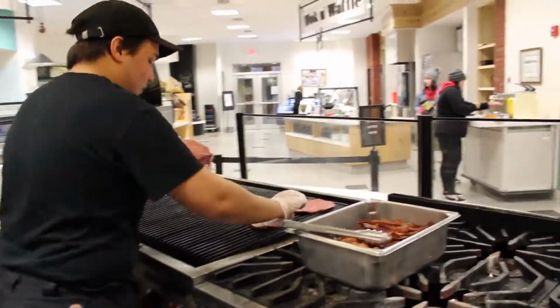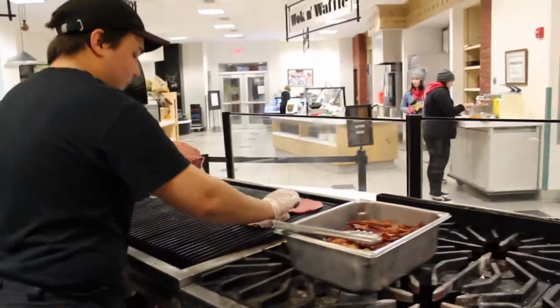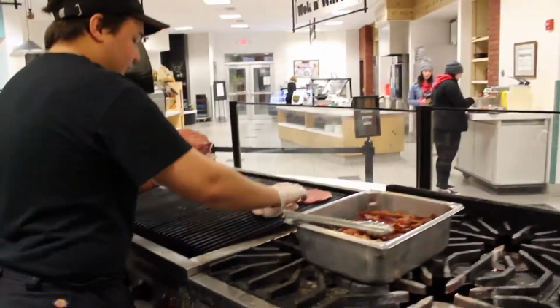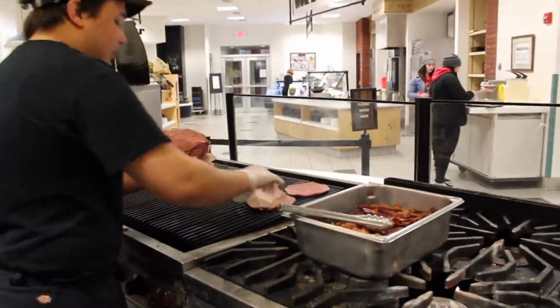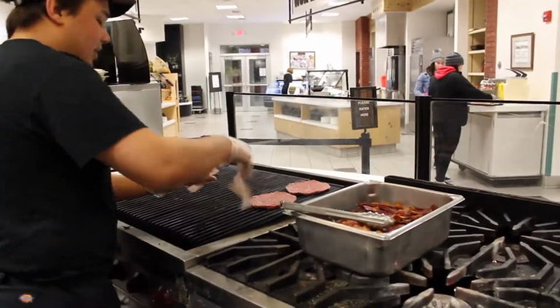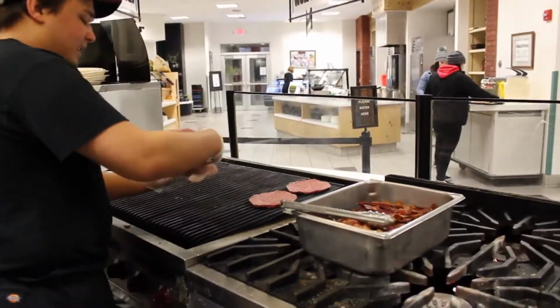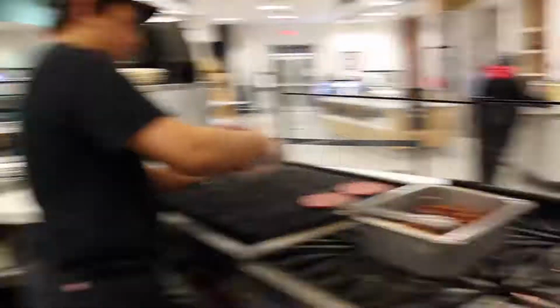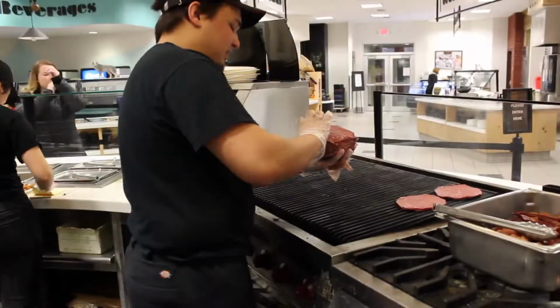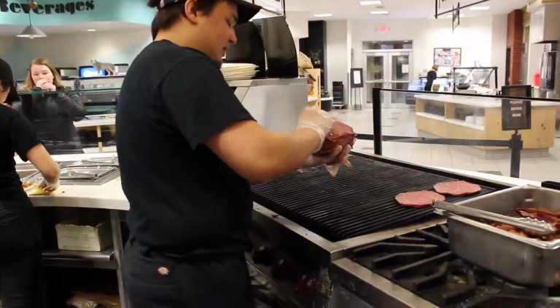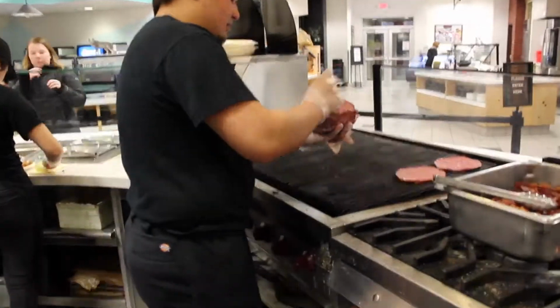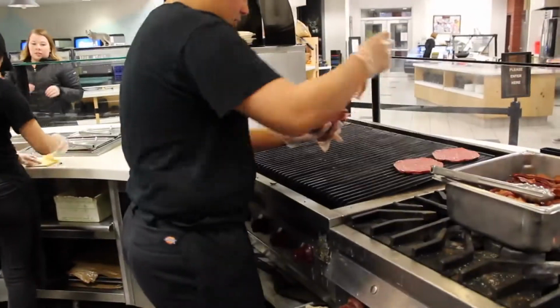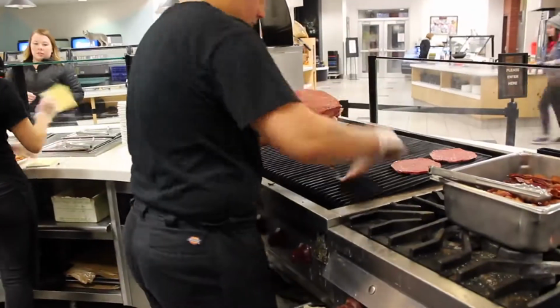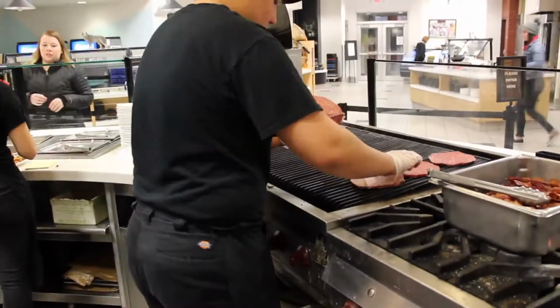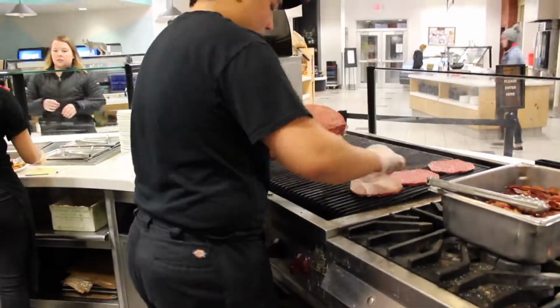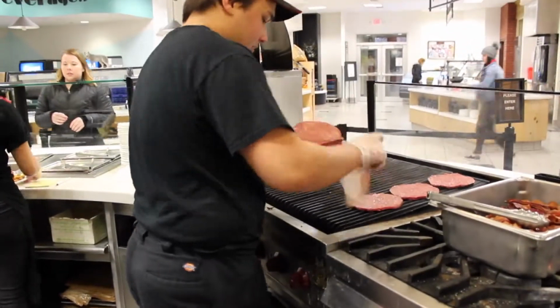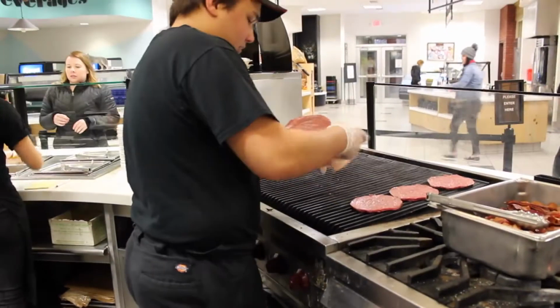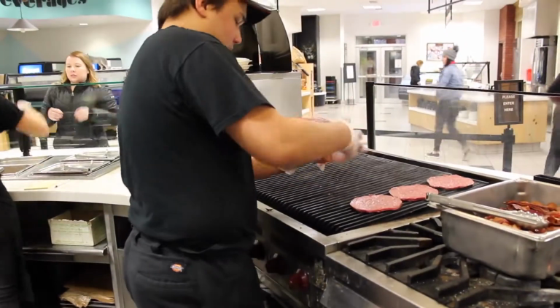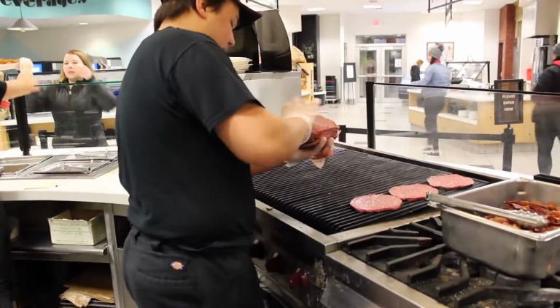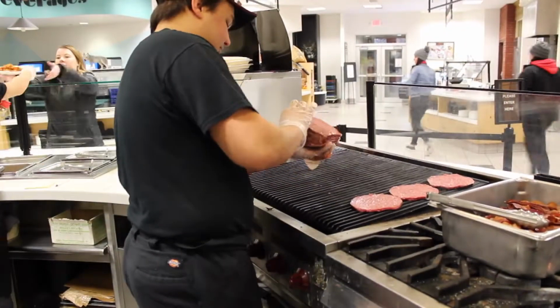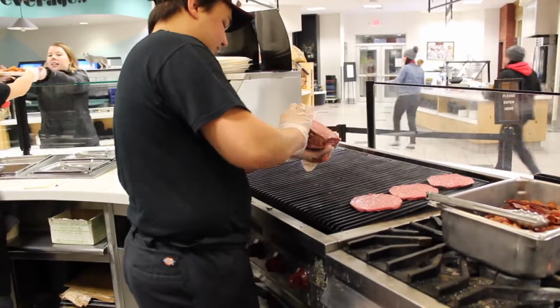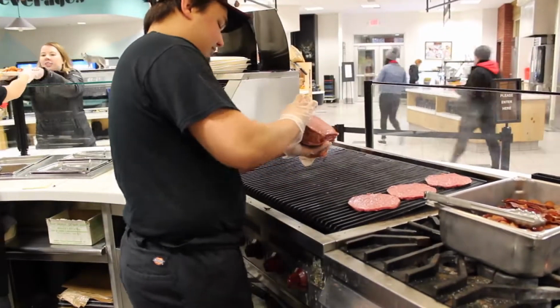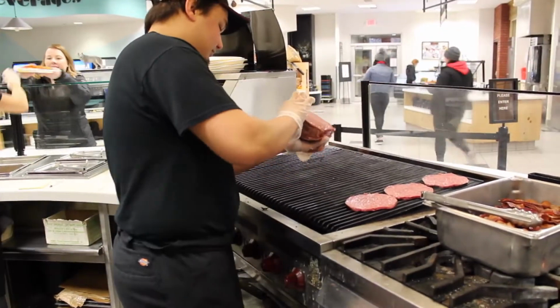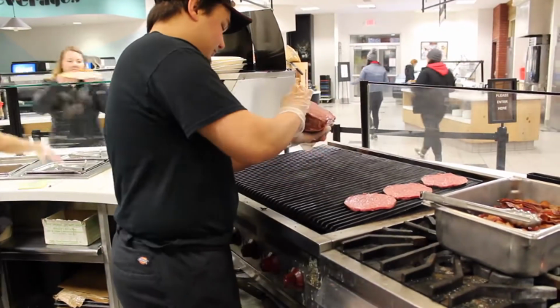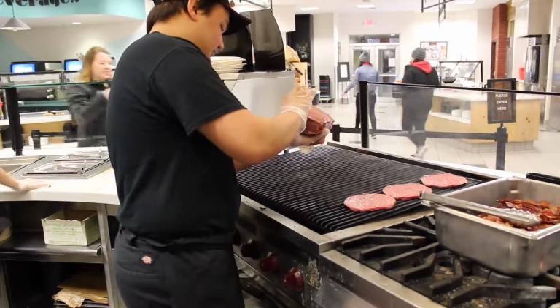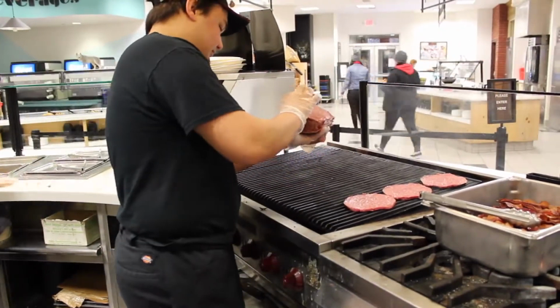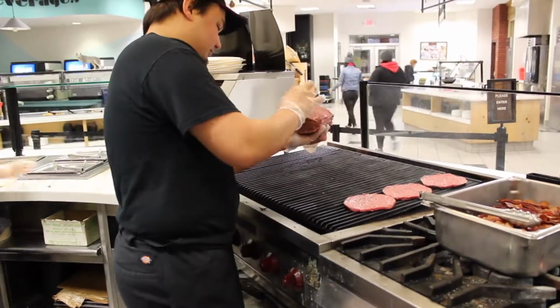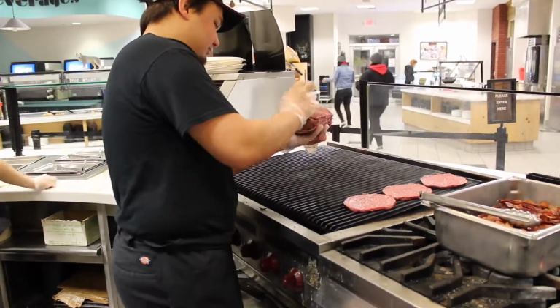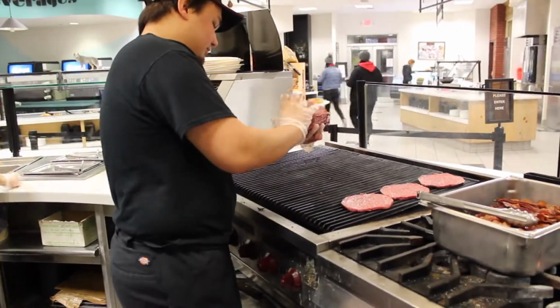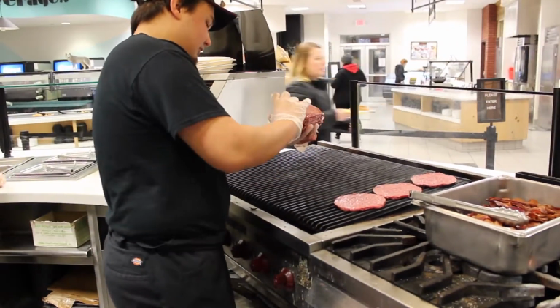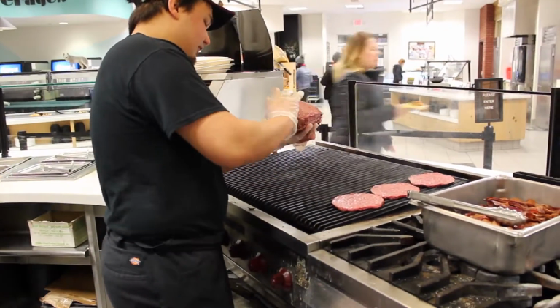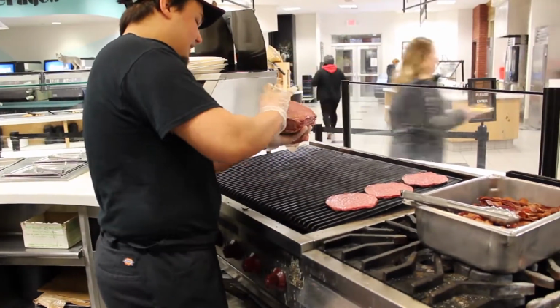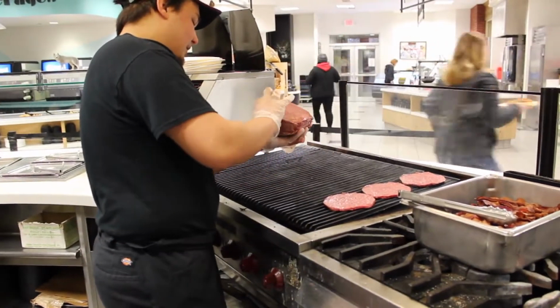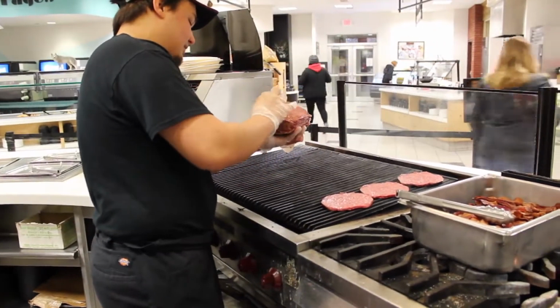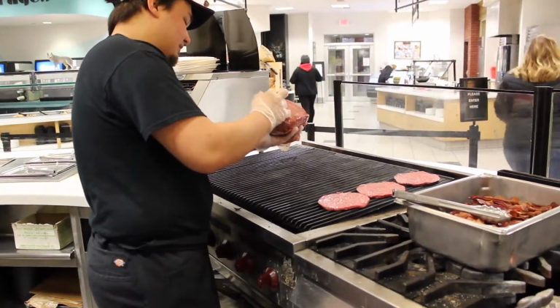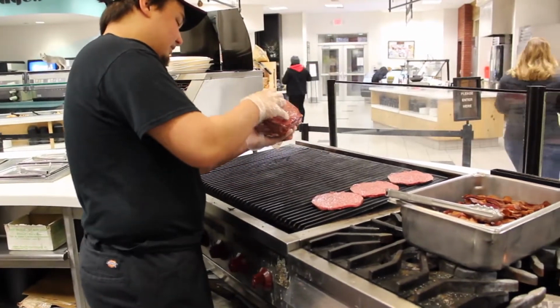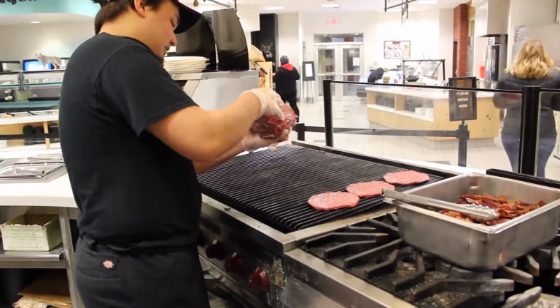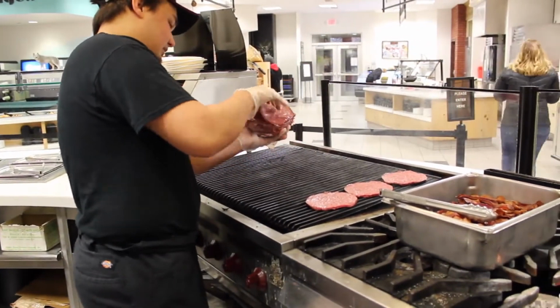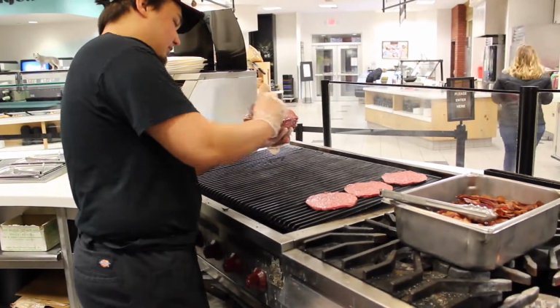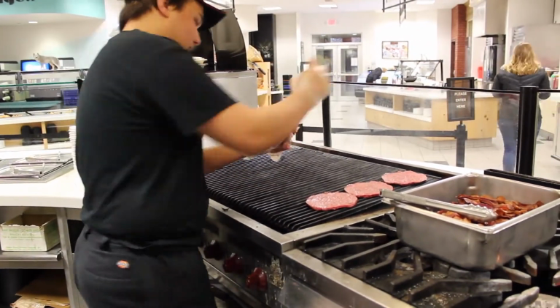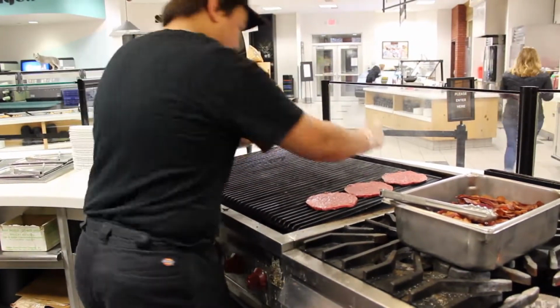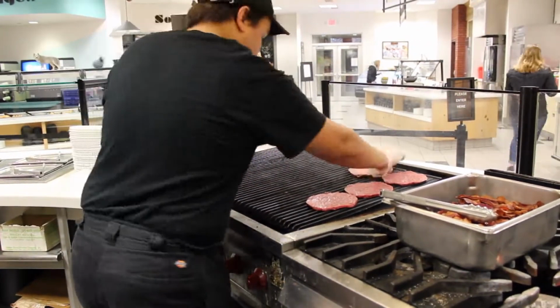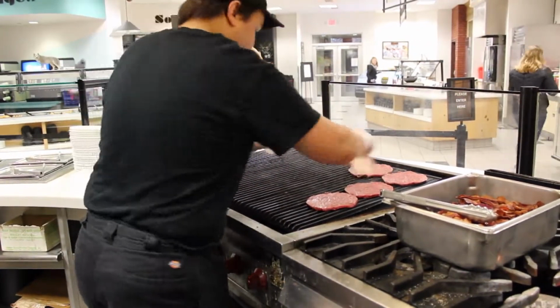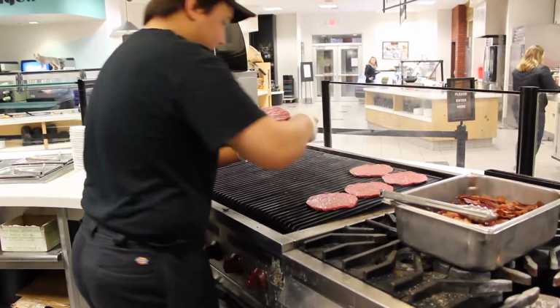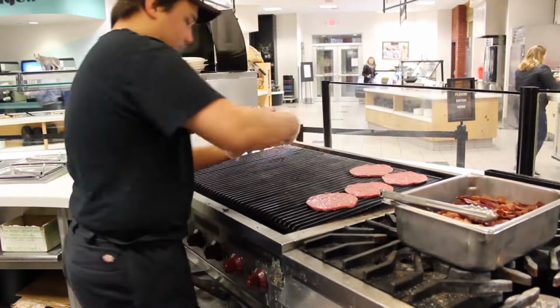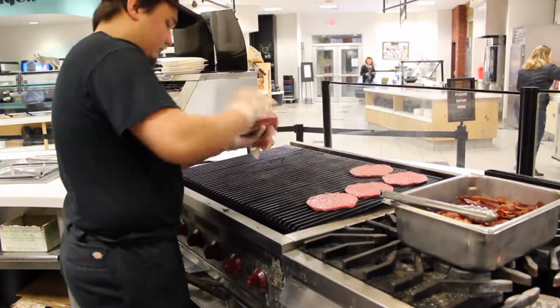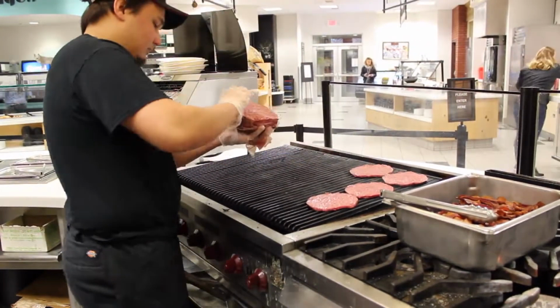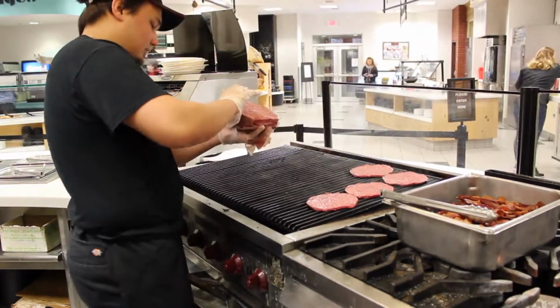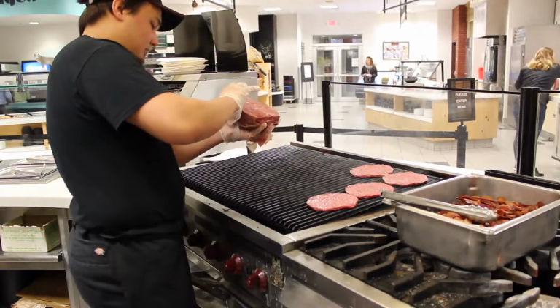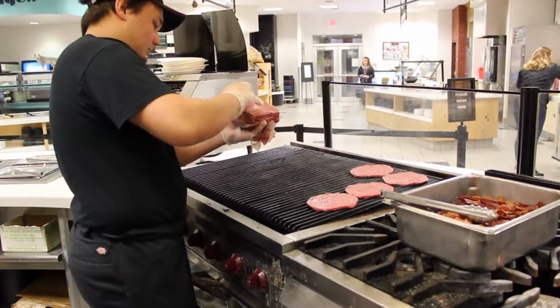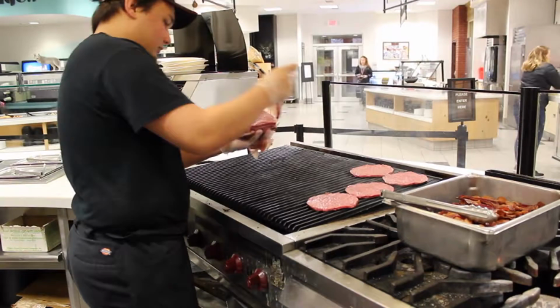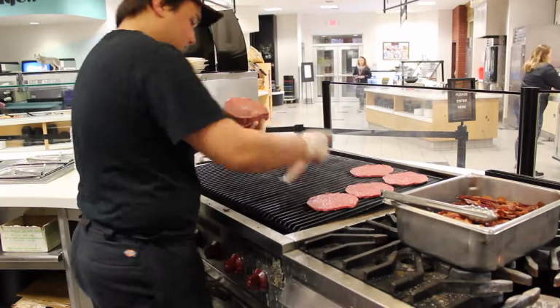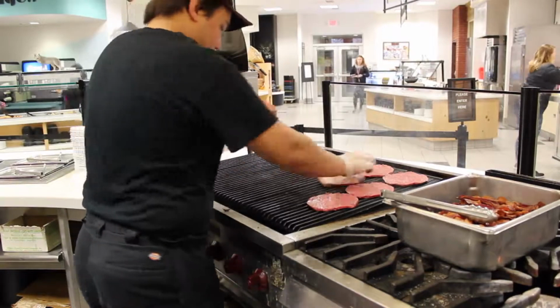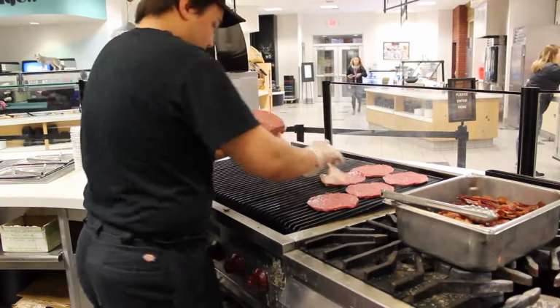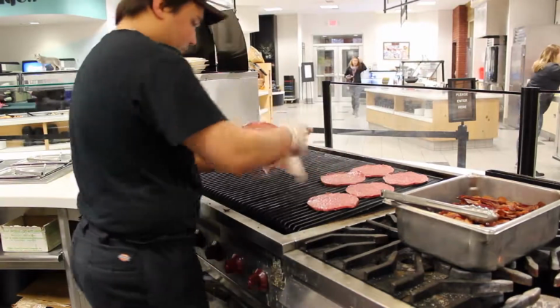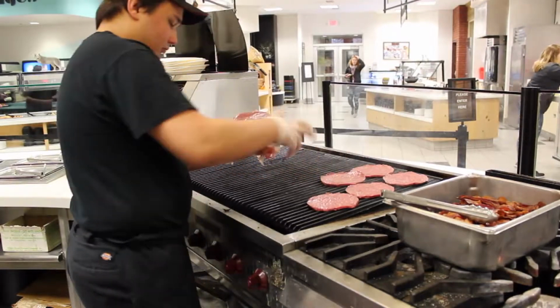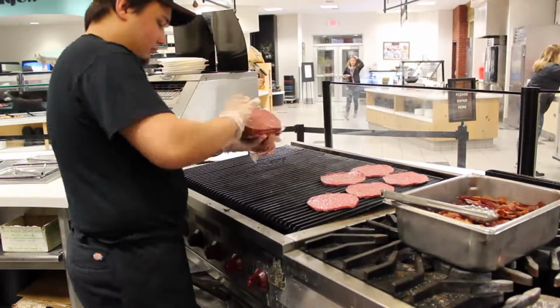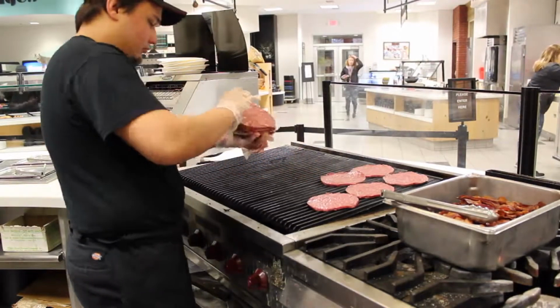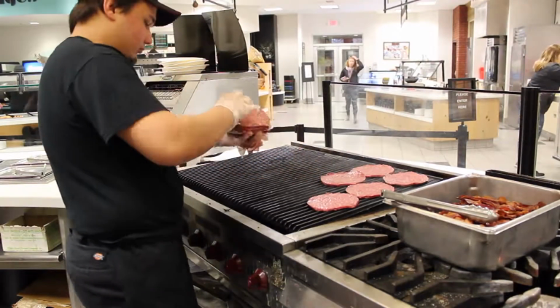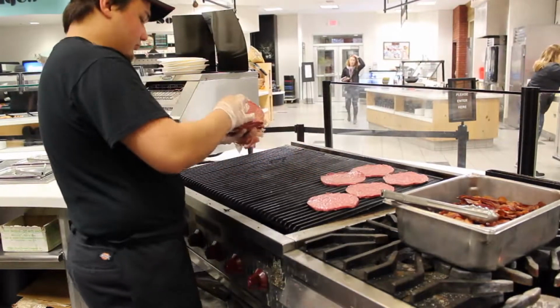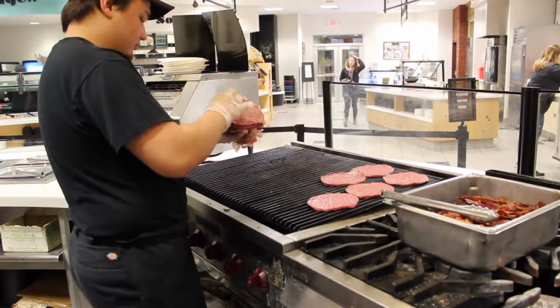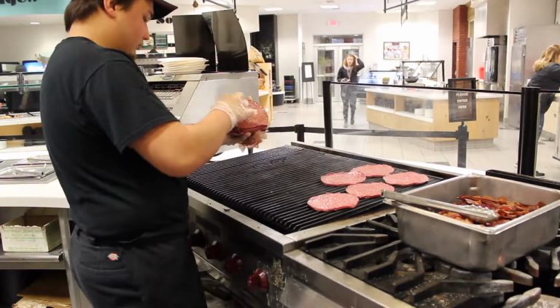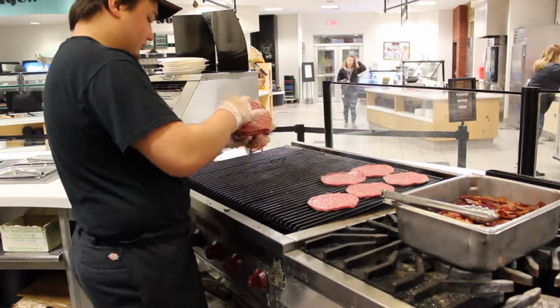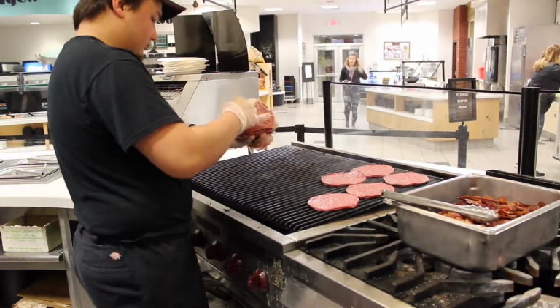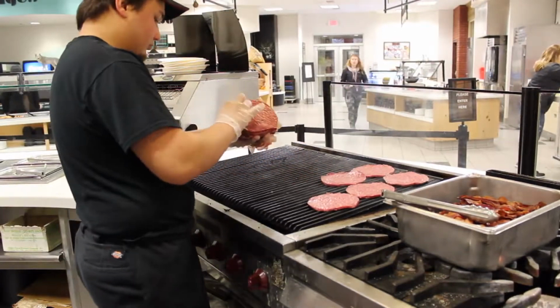The things the griller will always be cooking include burger patties, chicken patties, french fries, chicken strips, and grilled cheeses.